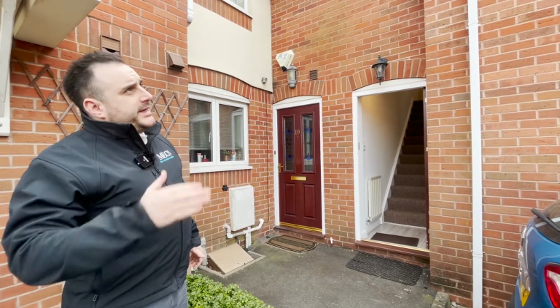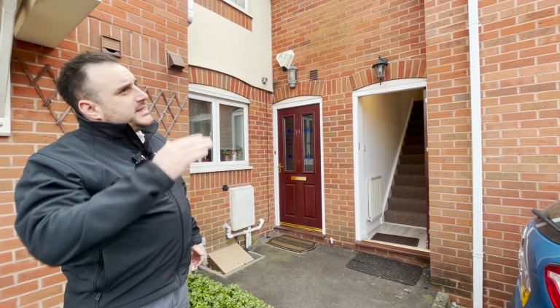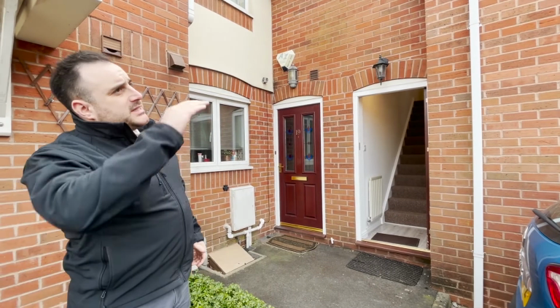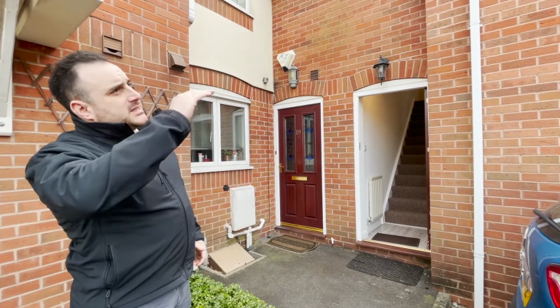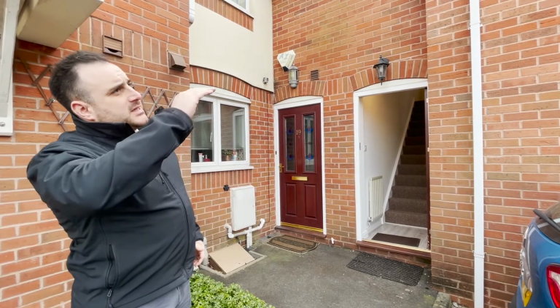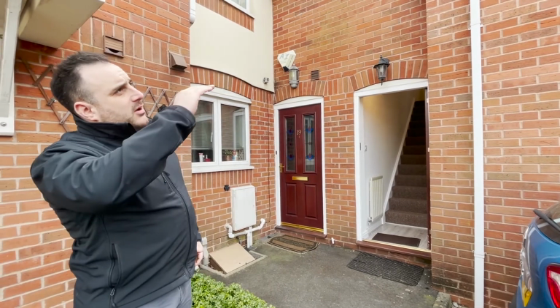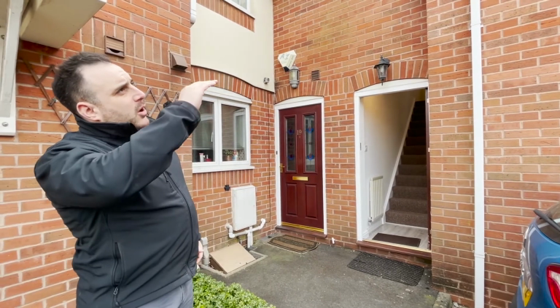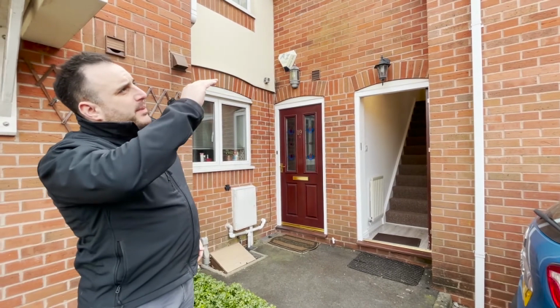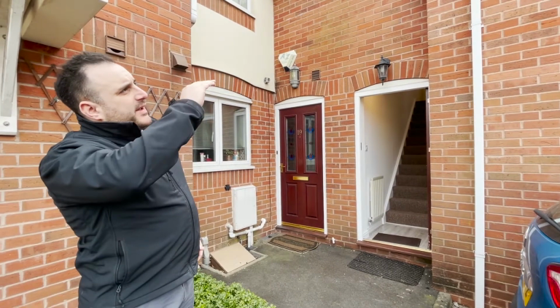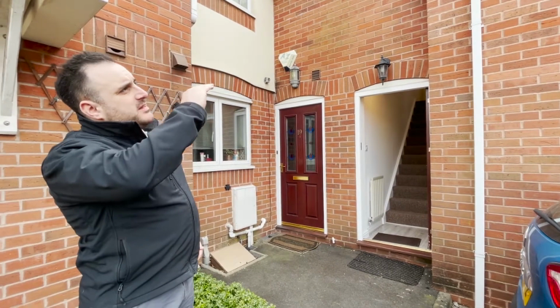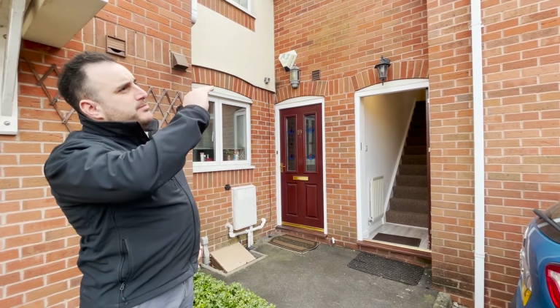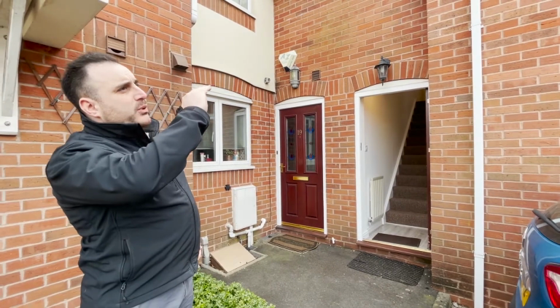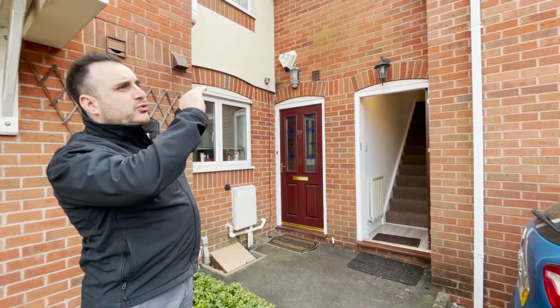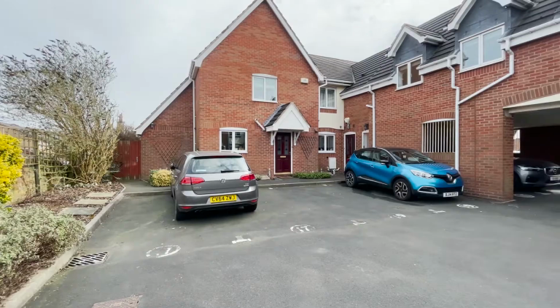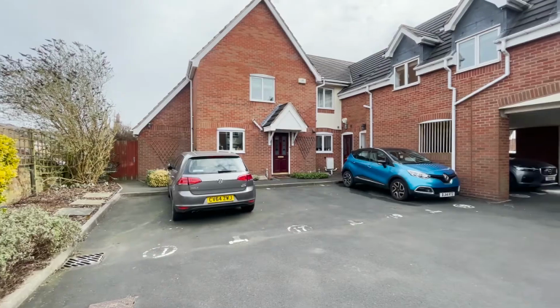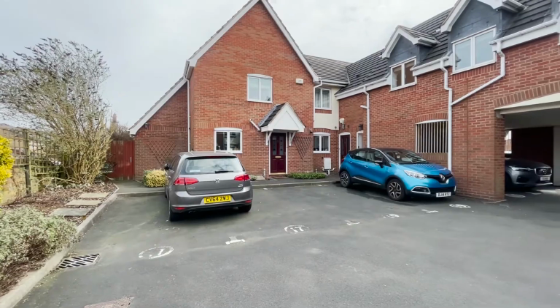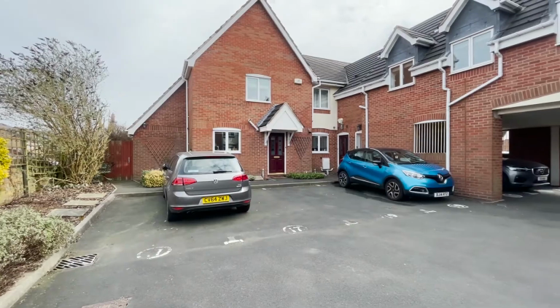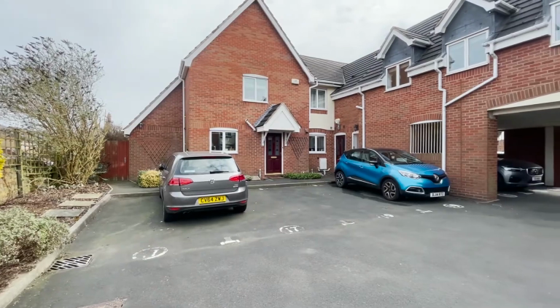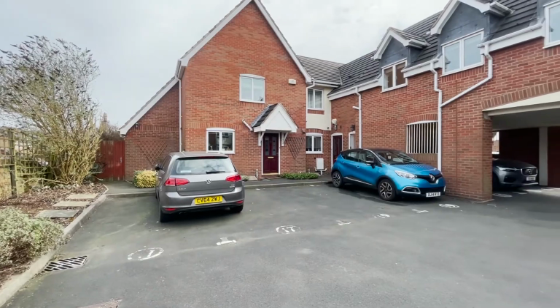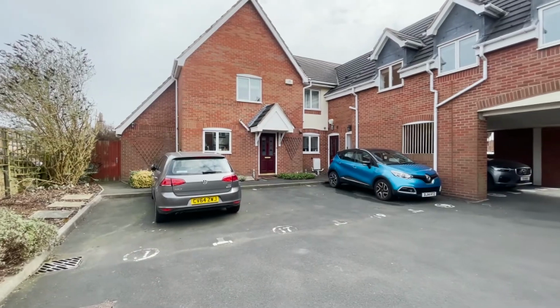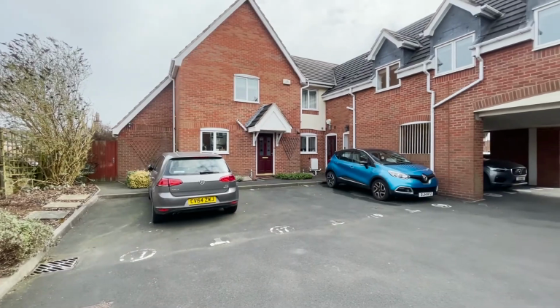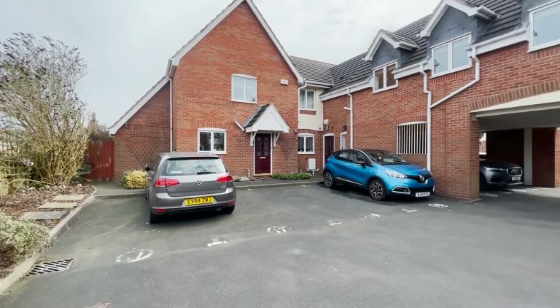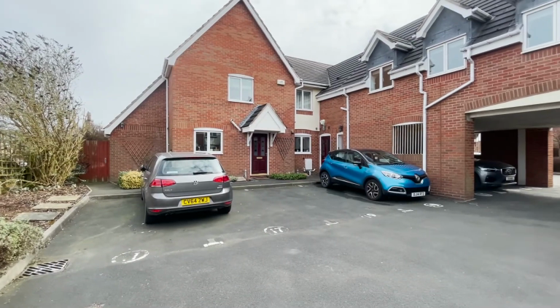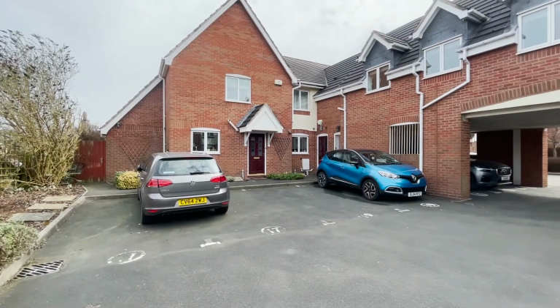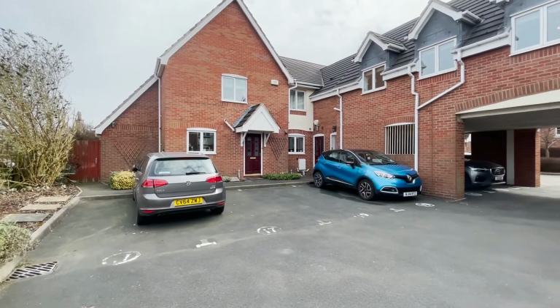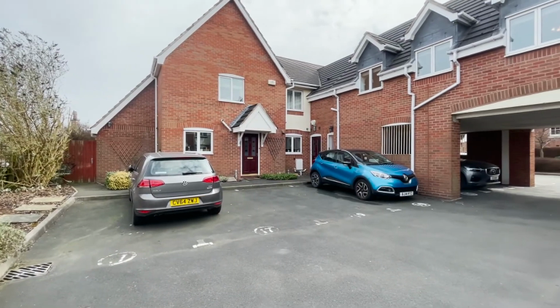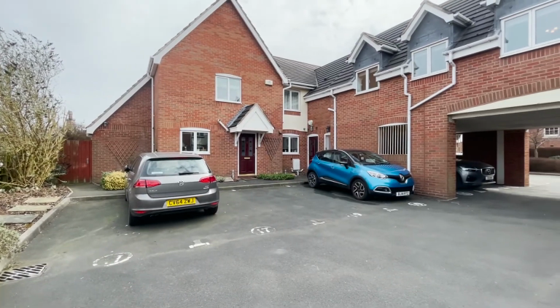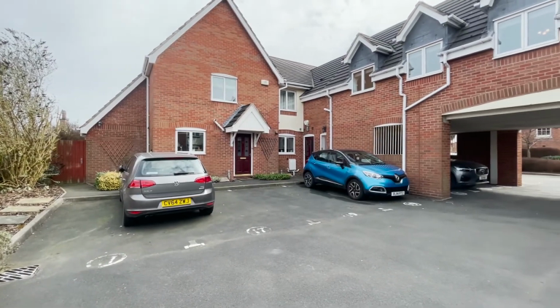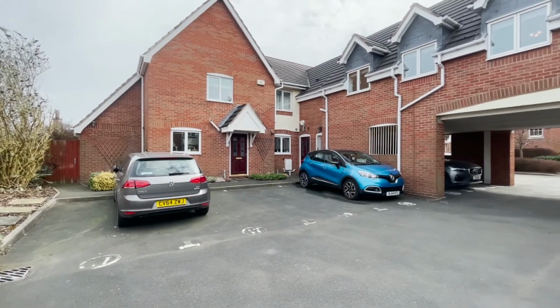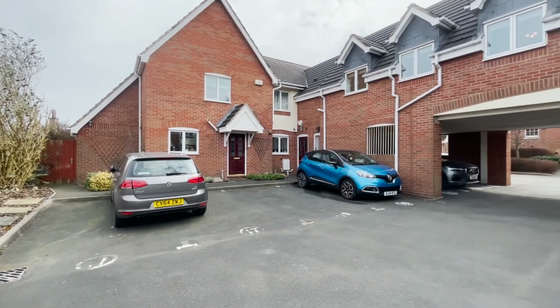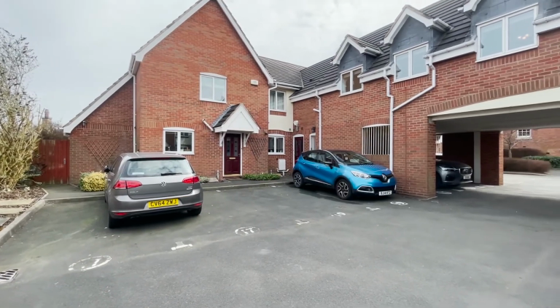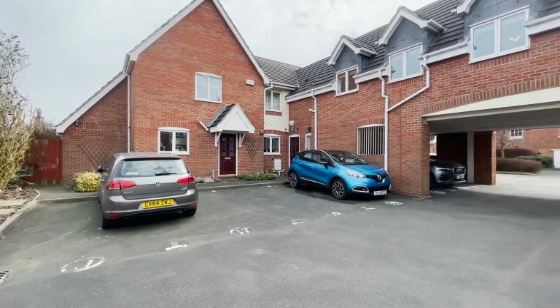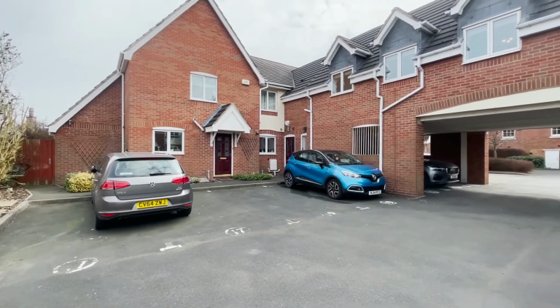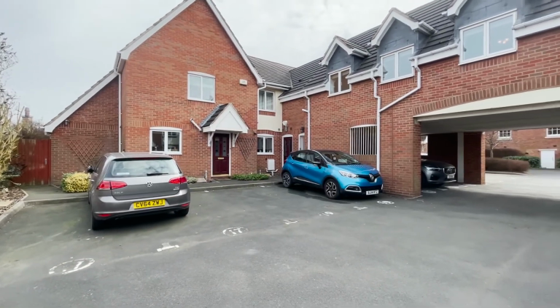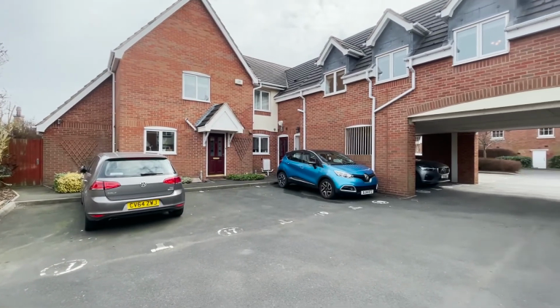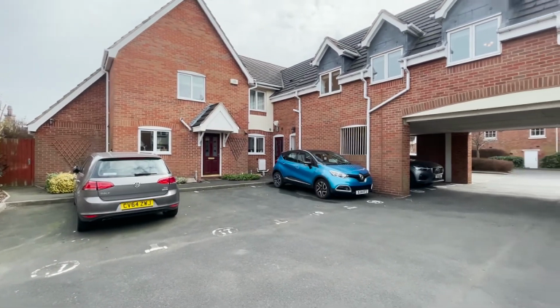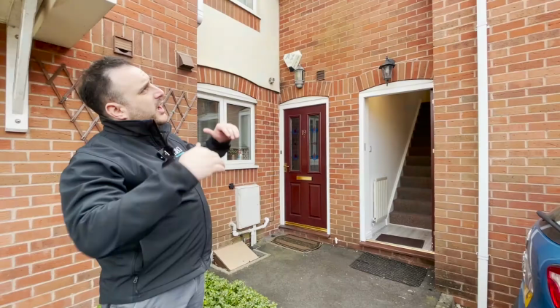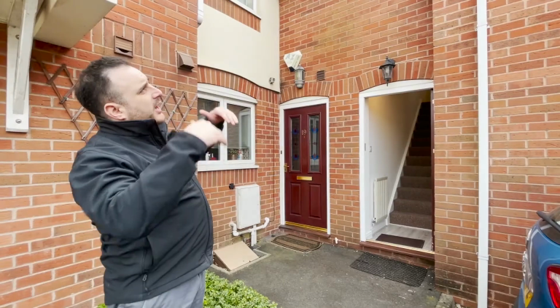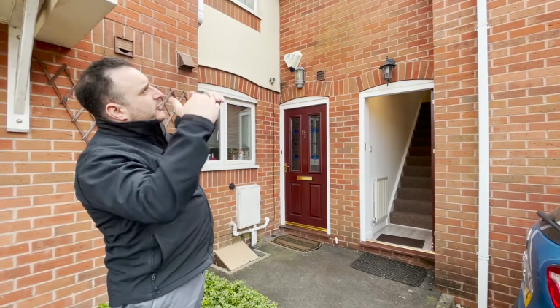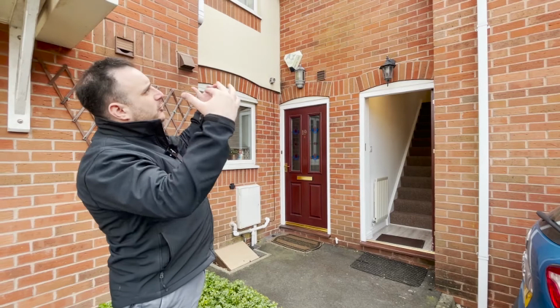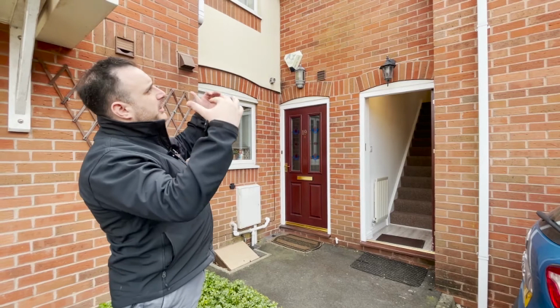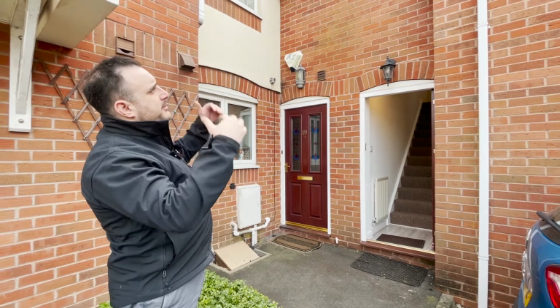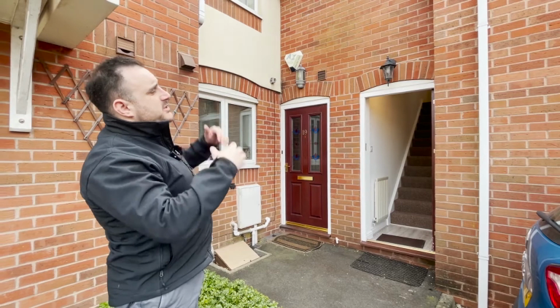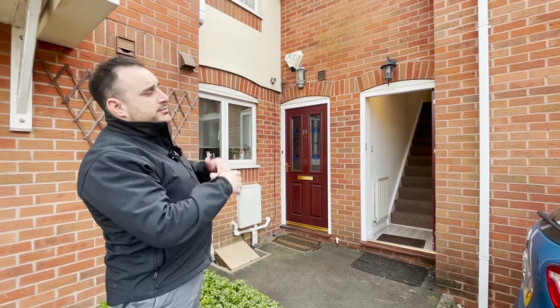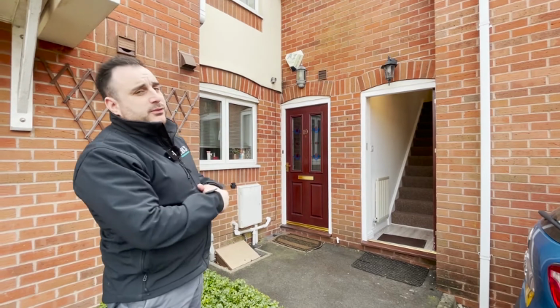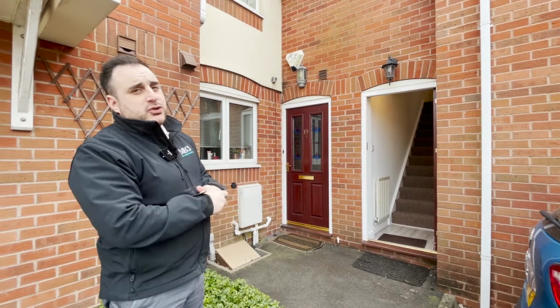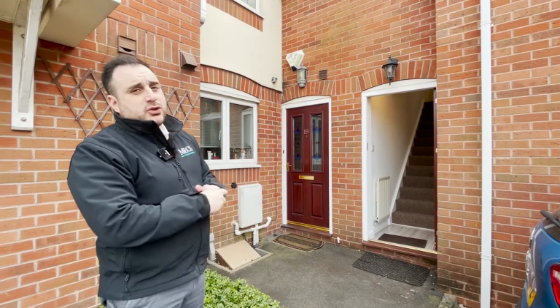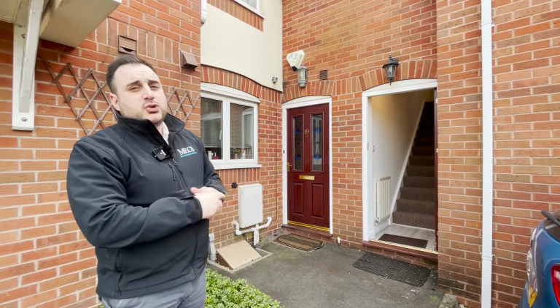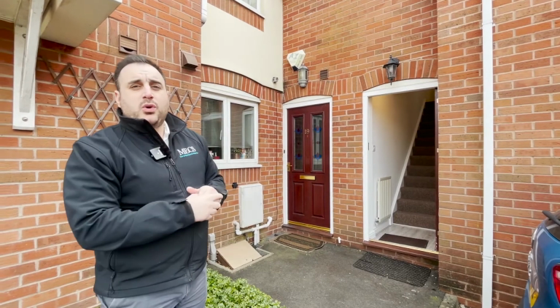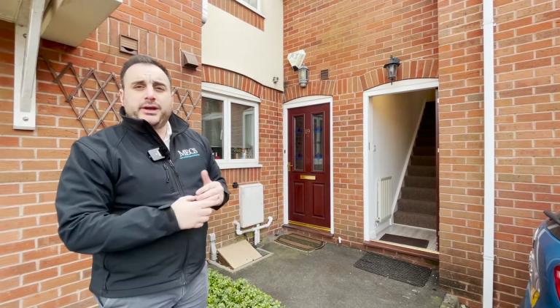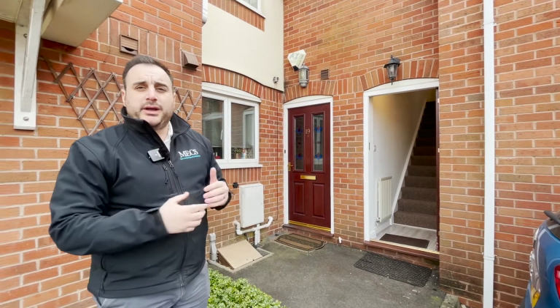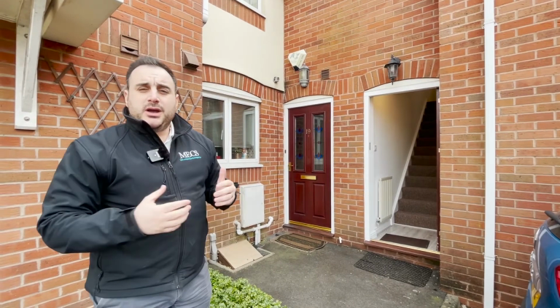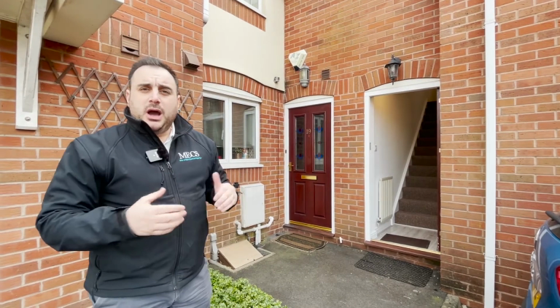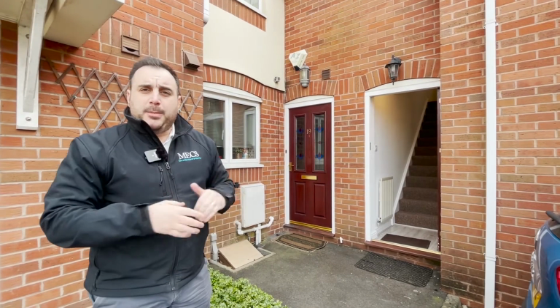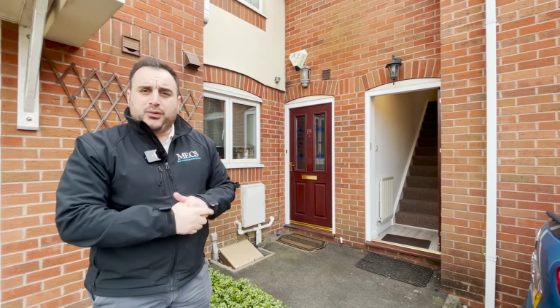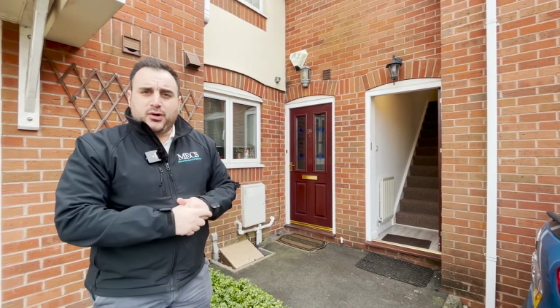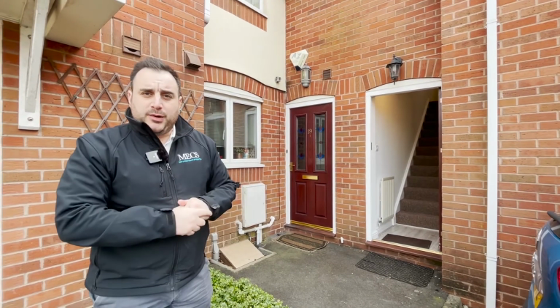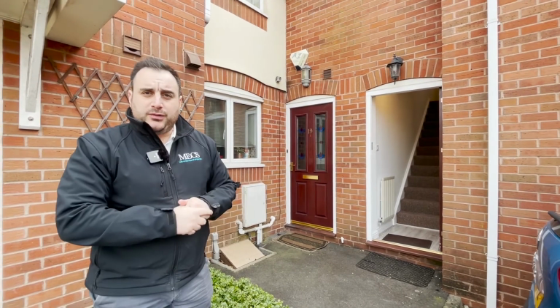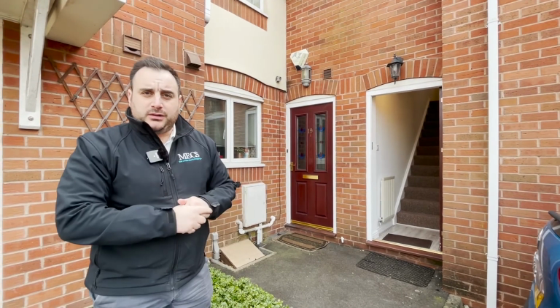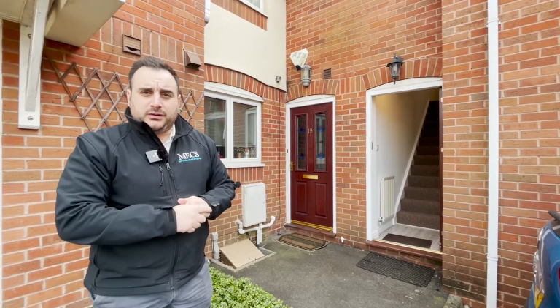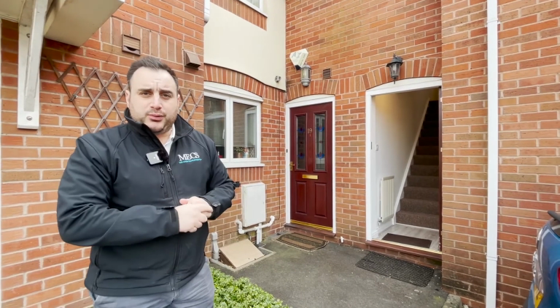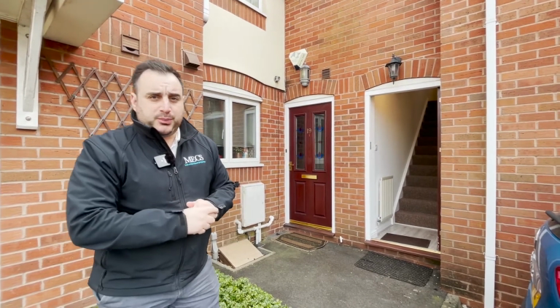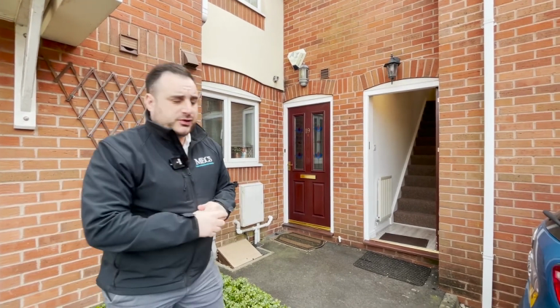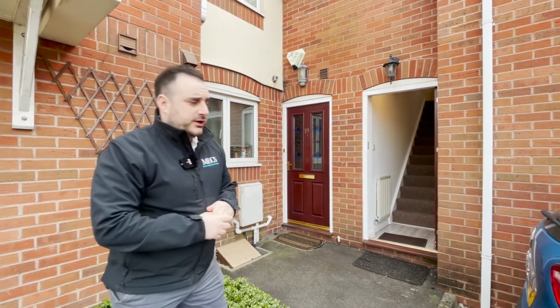It's basically built above the car park area, so you've got no neighbours below you and no neighbours above you, so it's quite a private property.